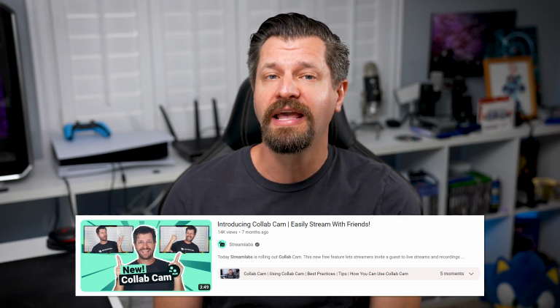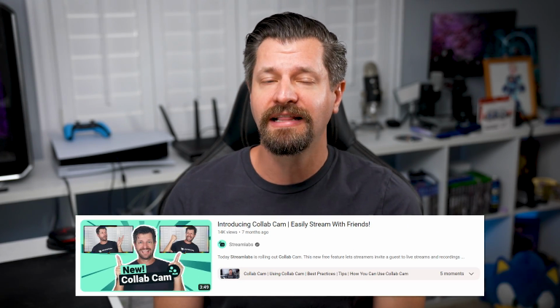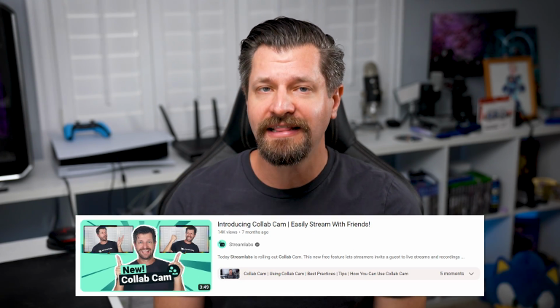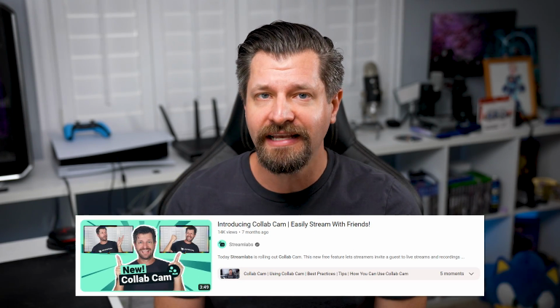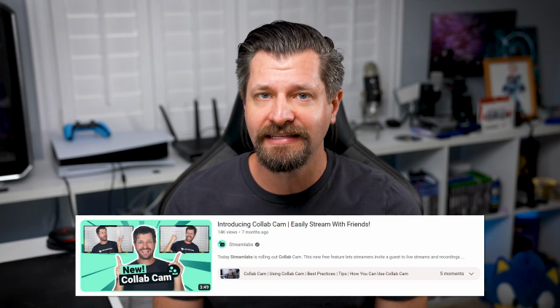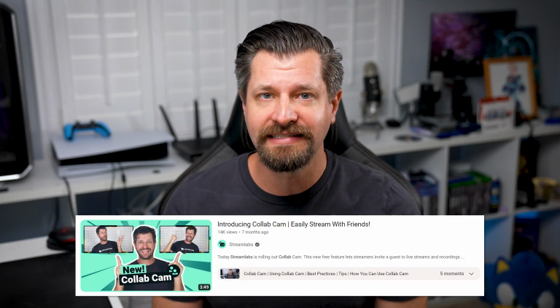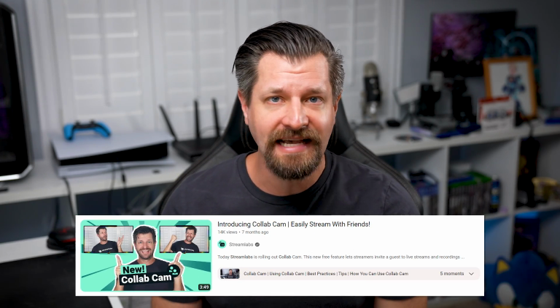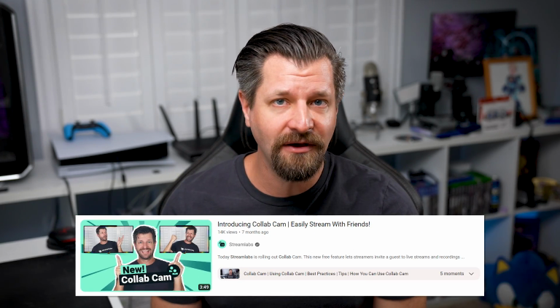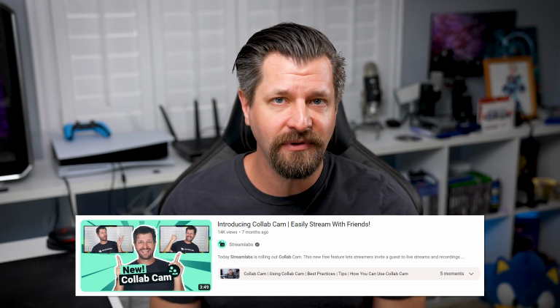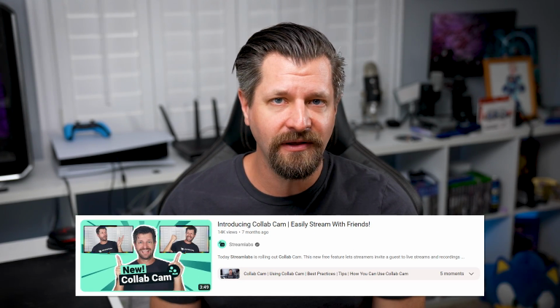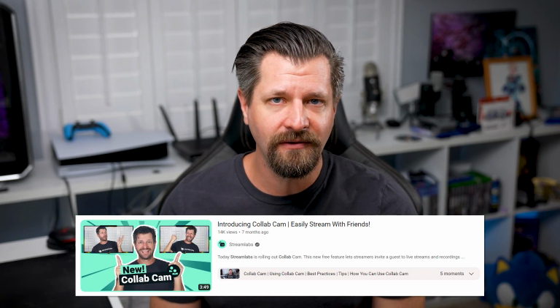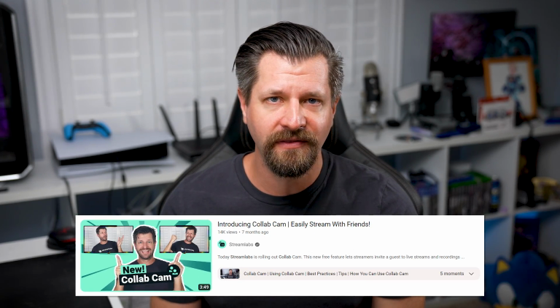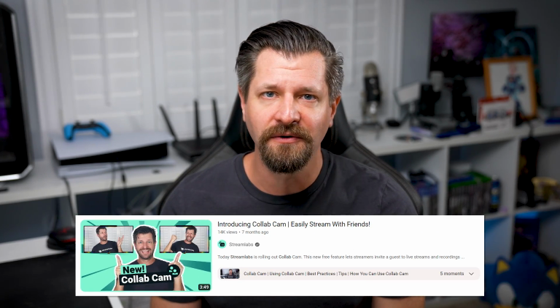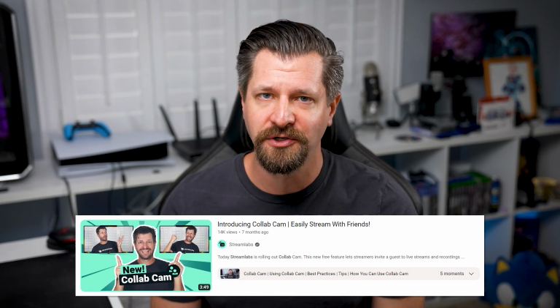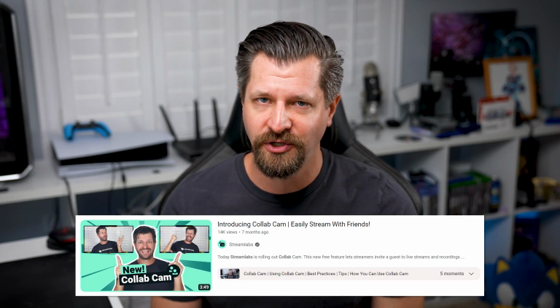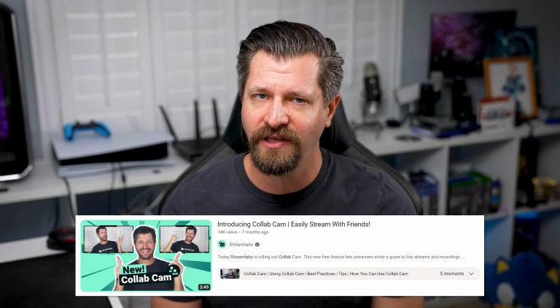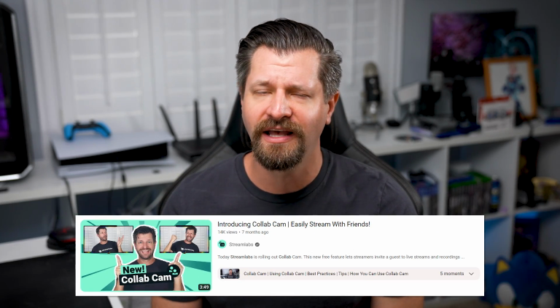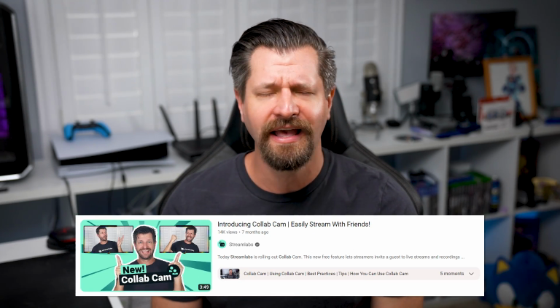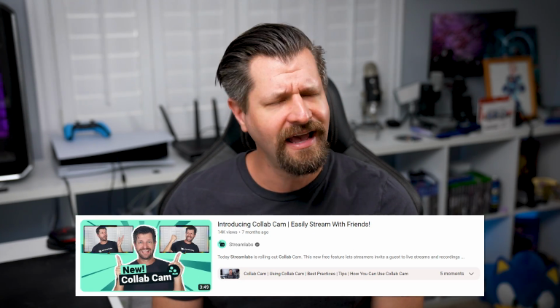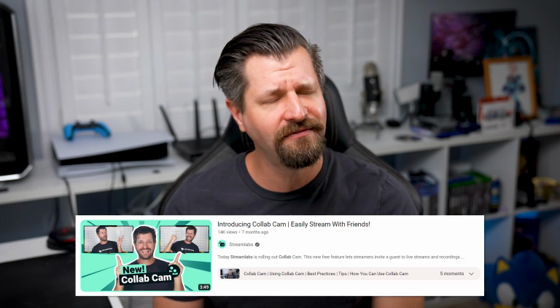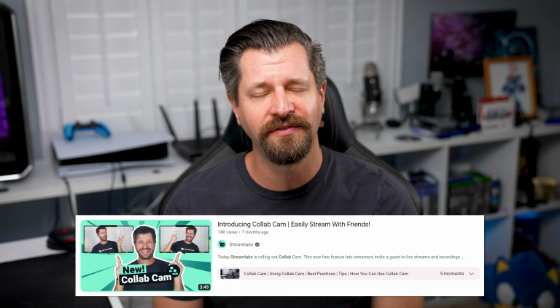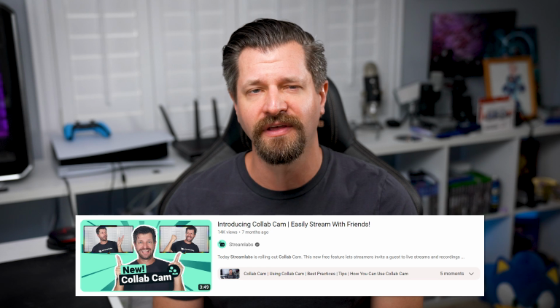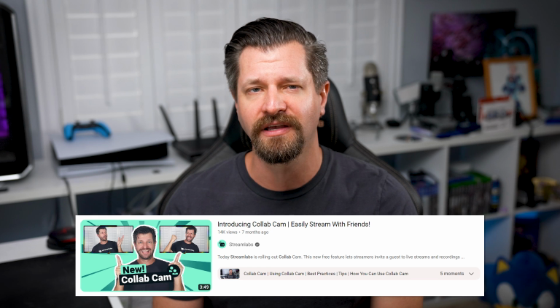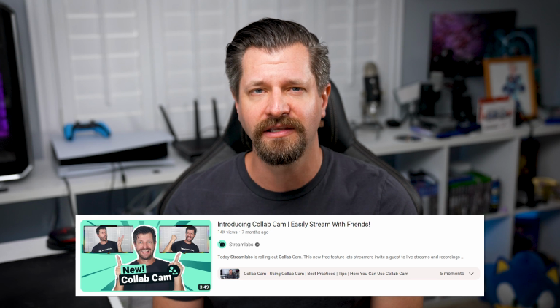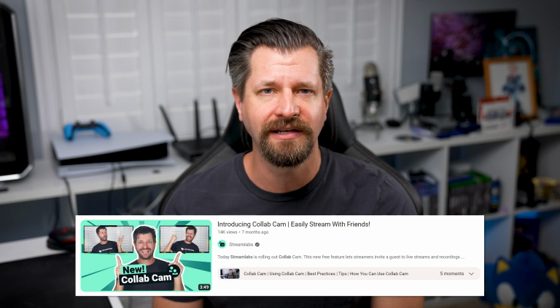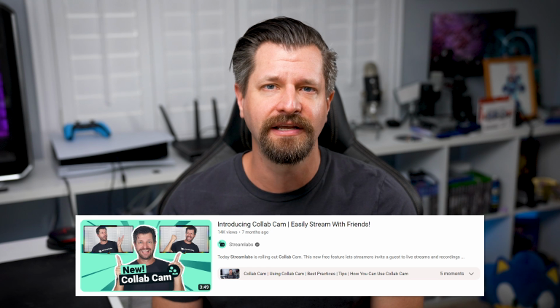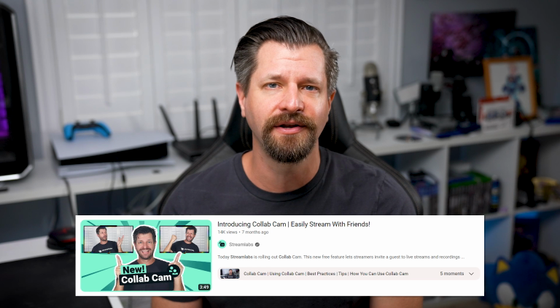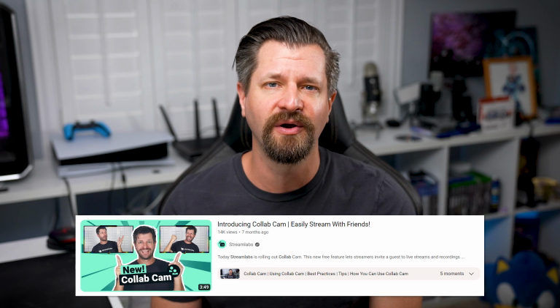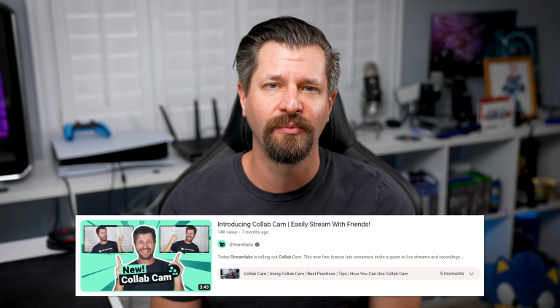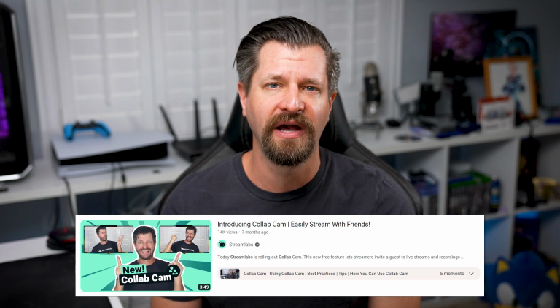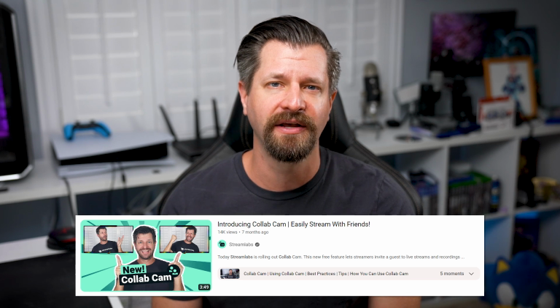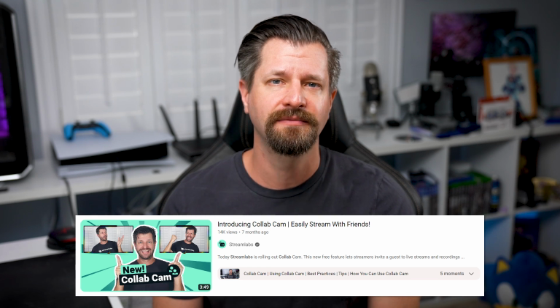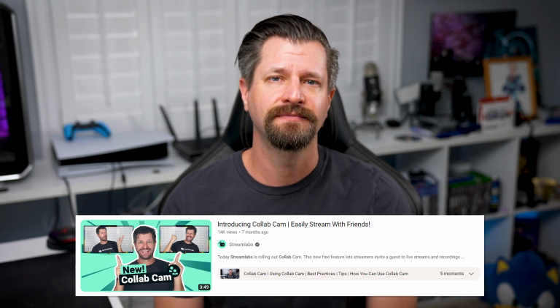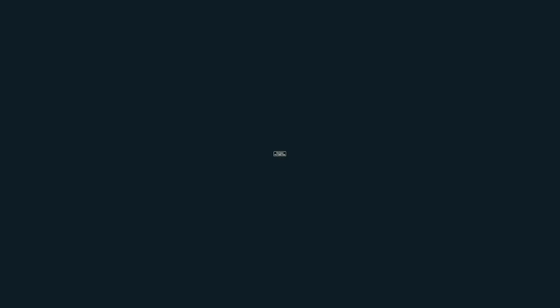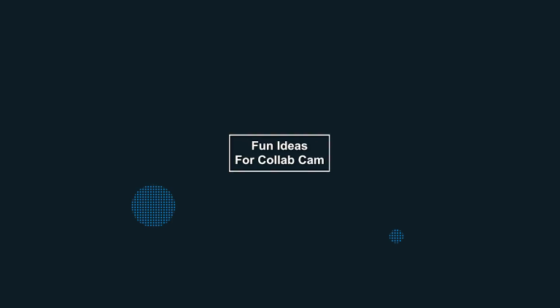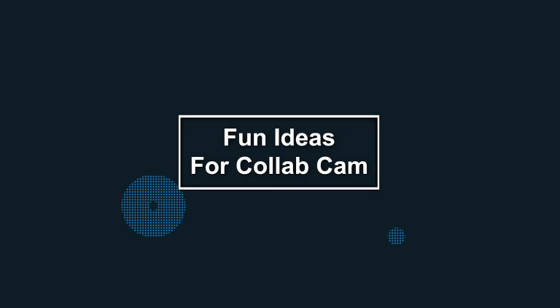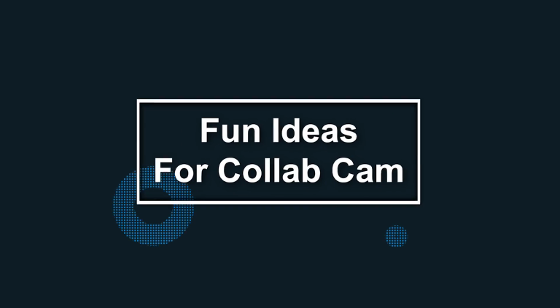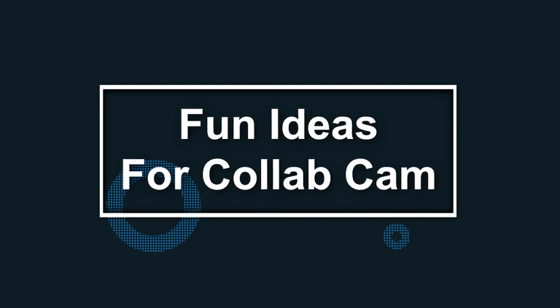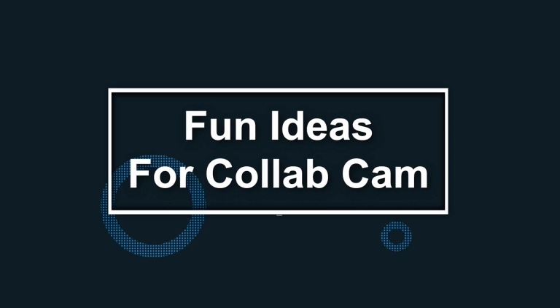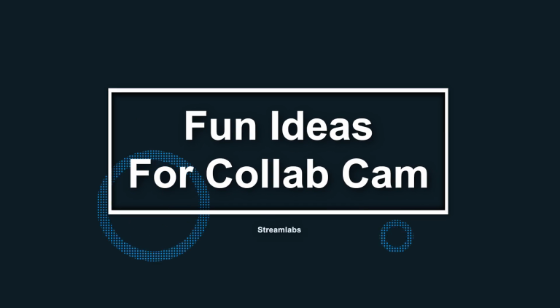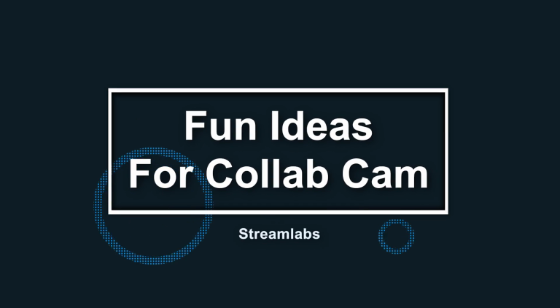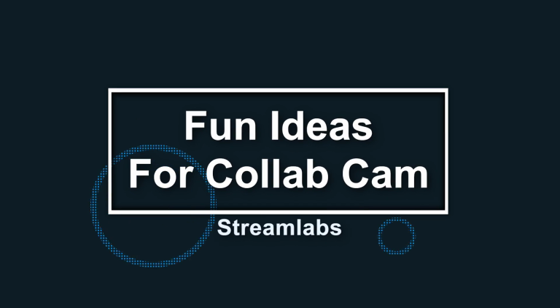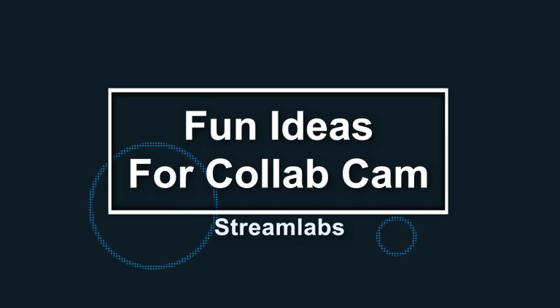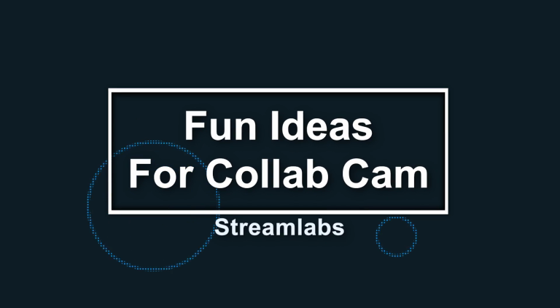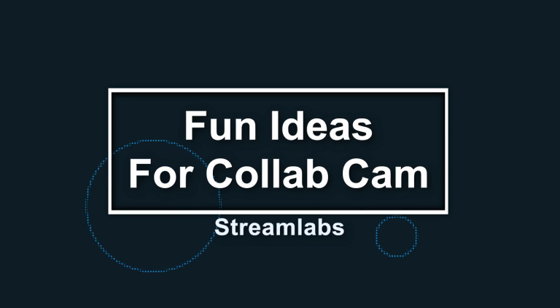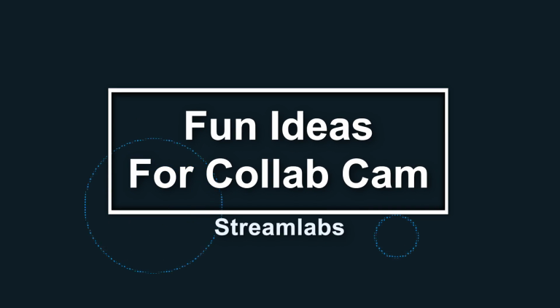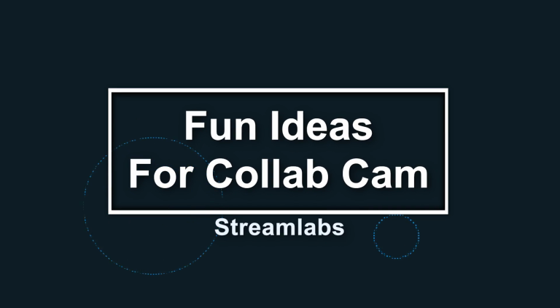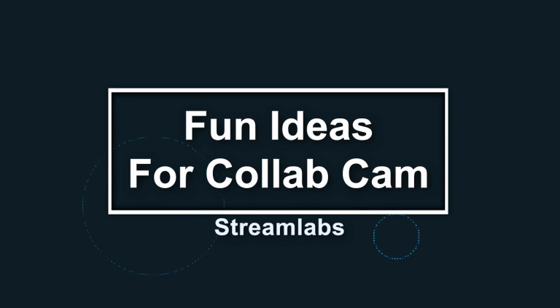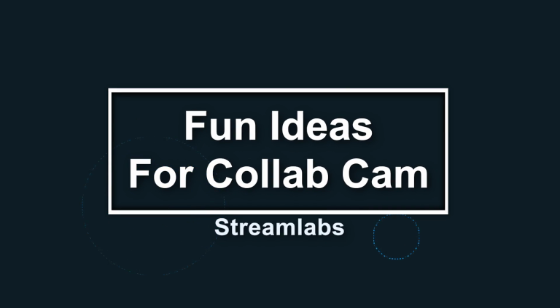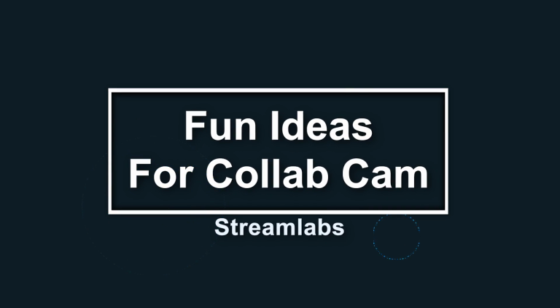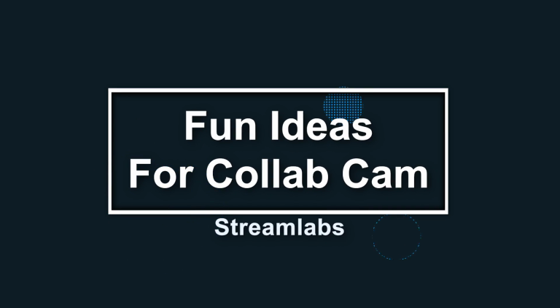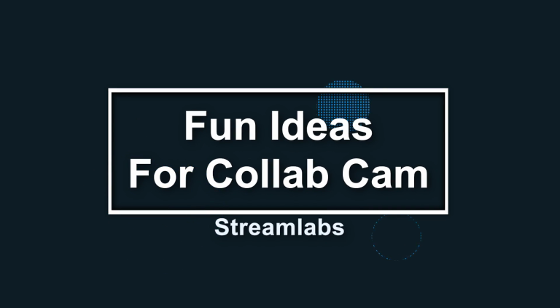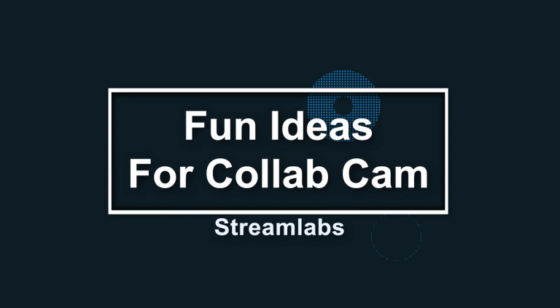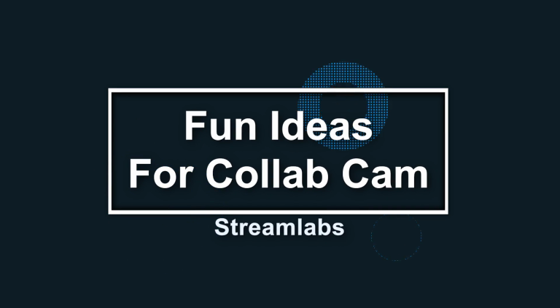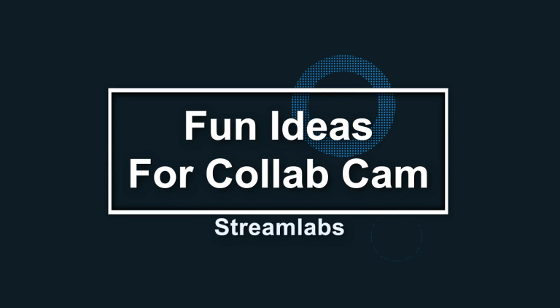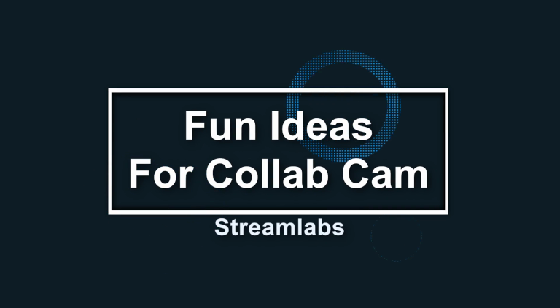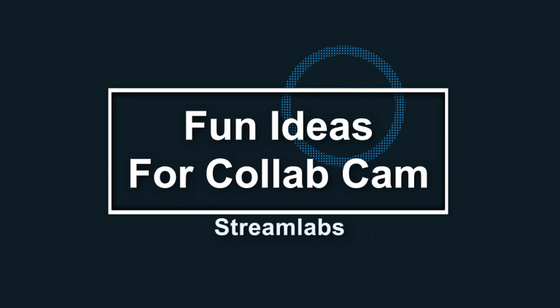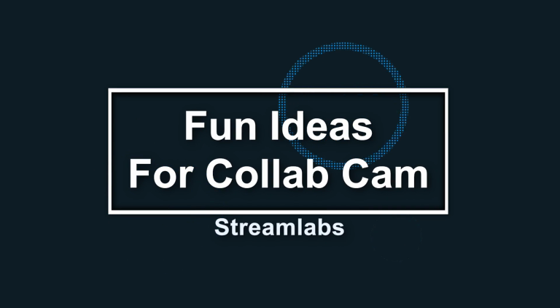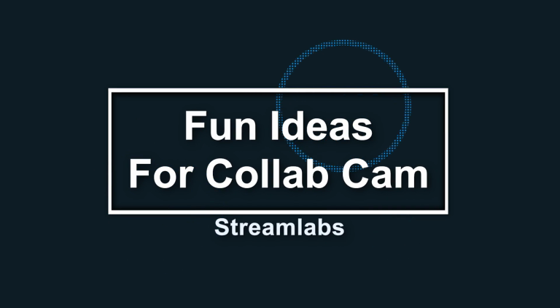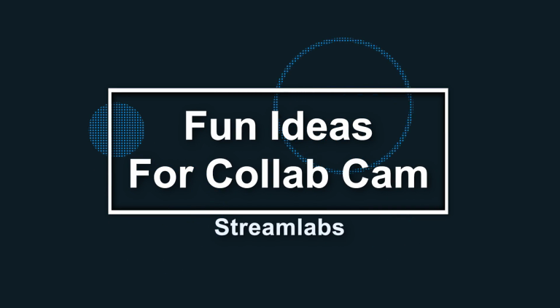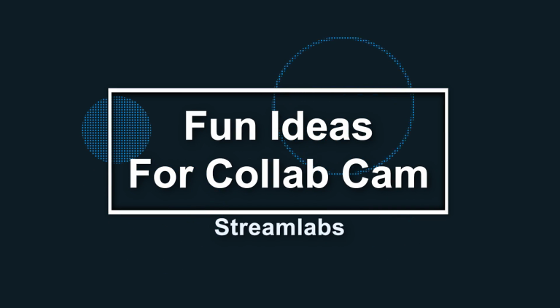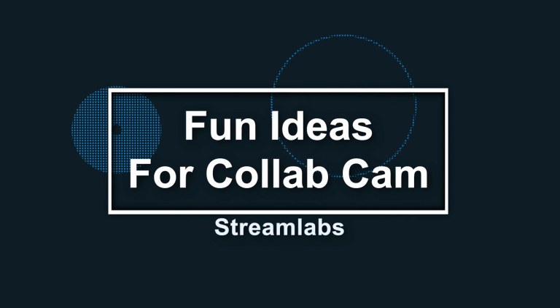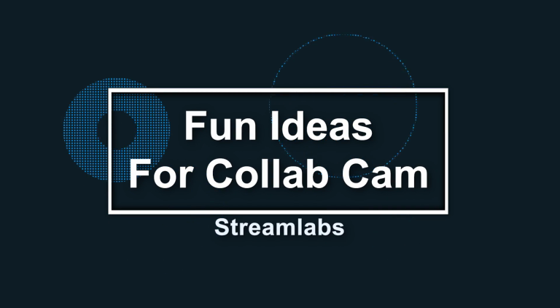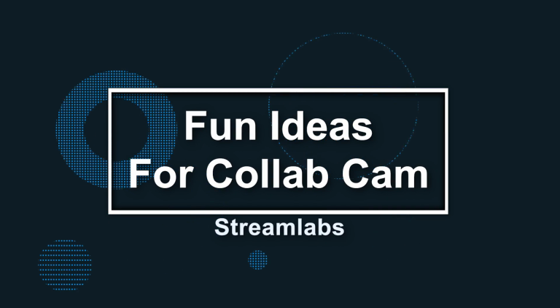If you need a more in-depth tutorial on how to use Collab Cam, I'm going to do you a favor and put a link down below that'll show you everything you need to know about it. Now when it comes to using Collab Cam in fun and interesting ways...